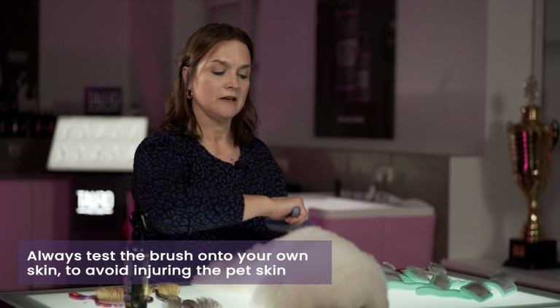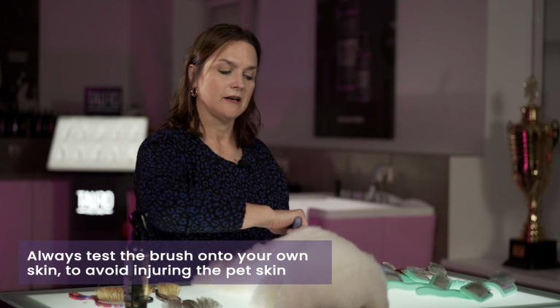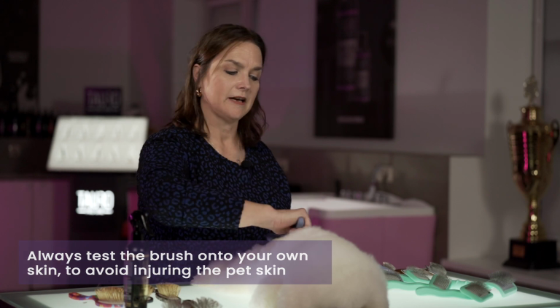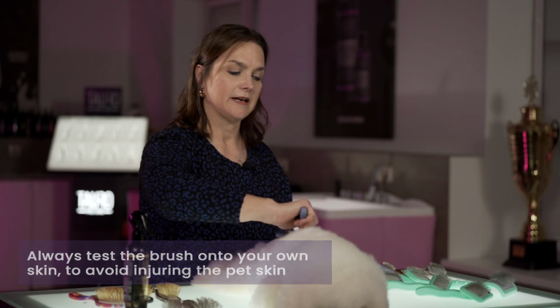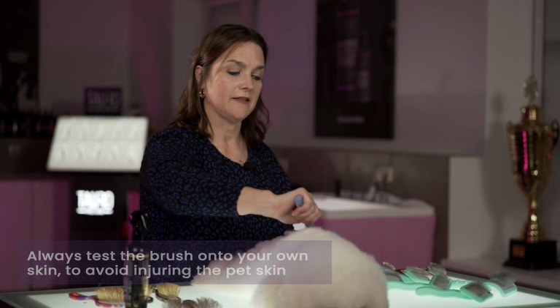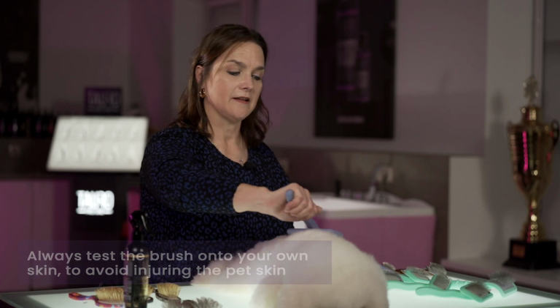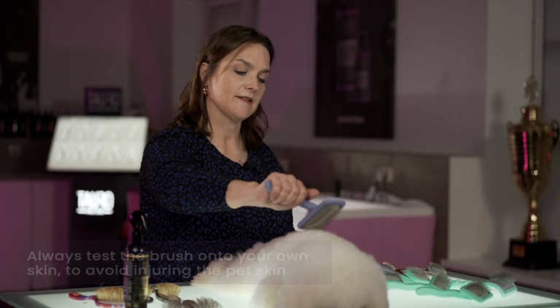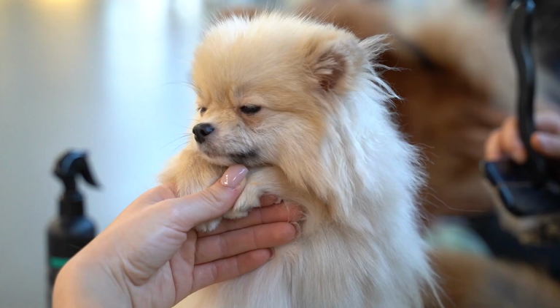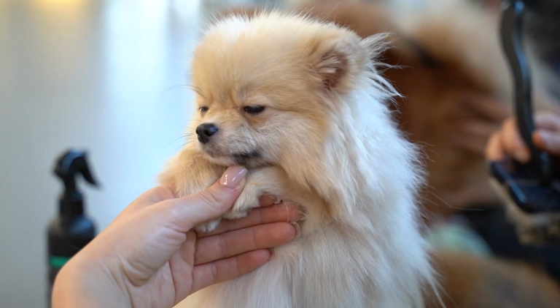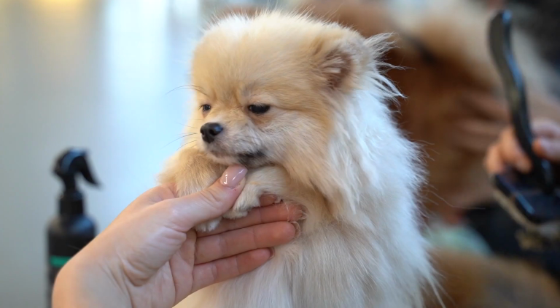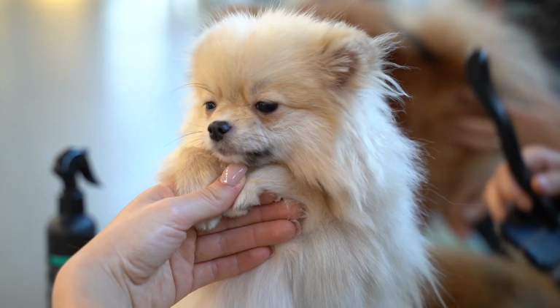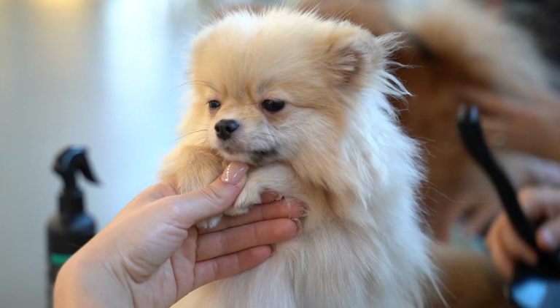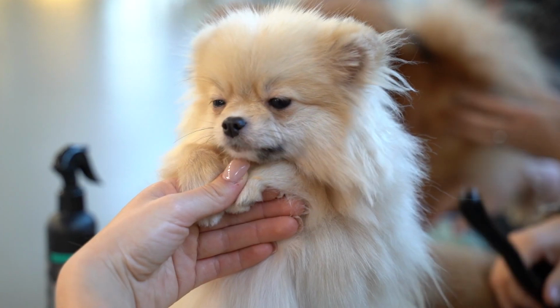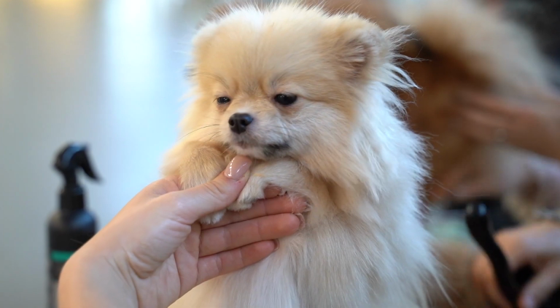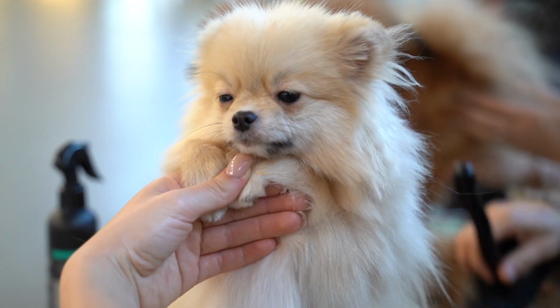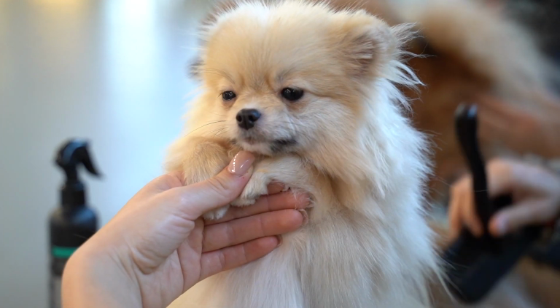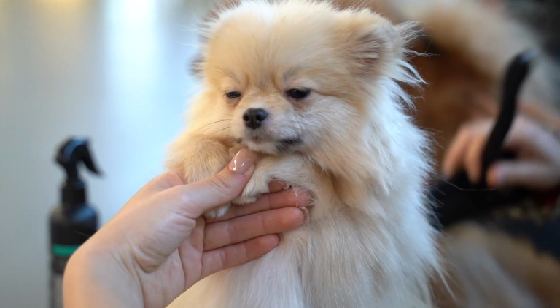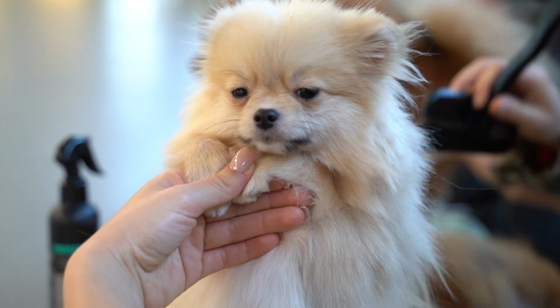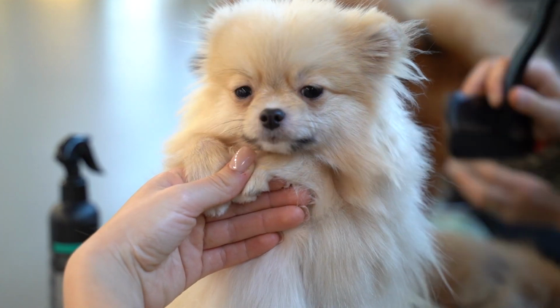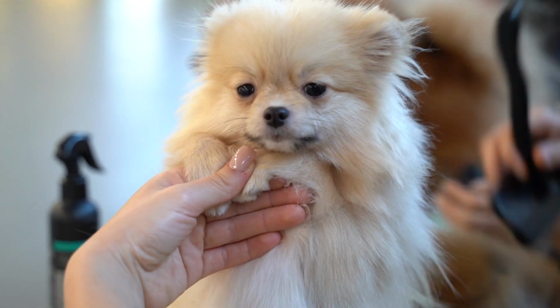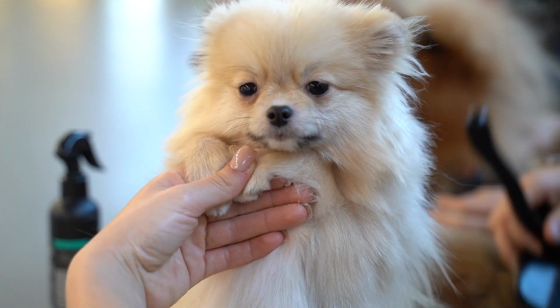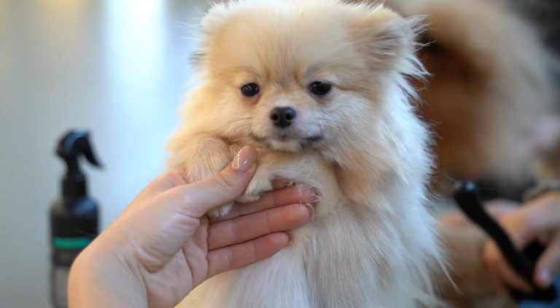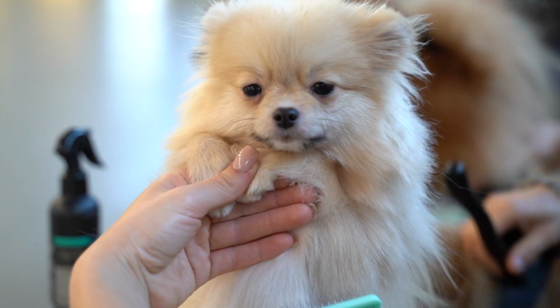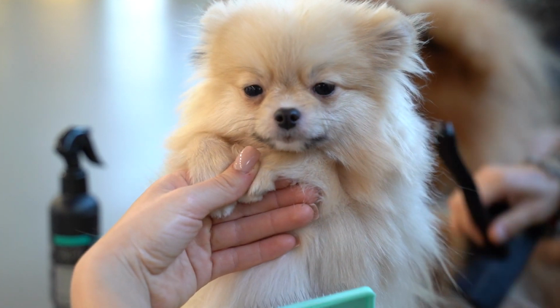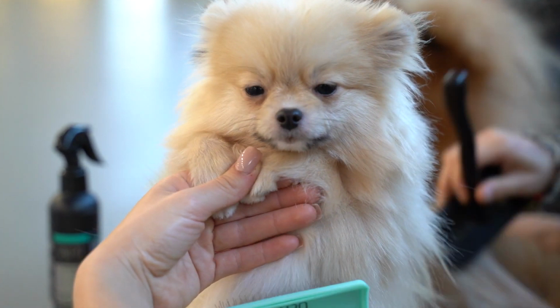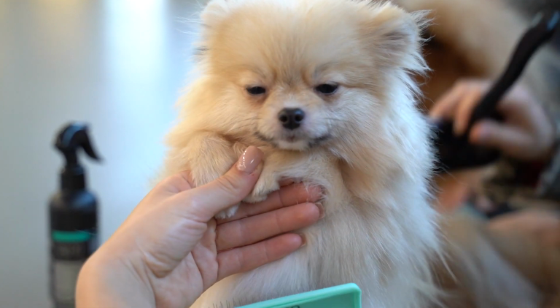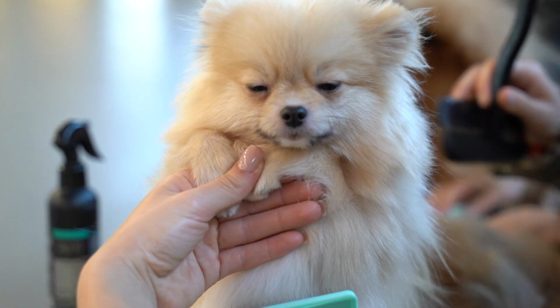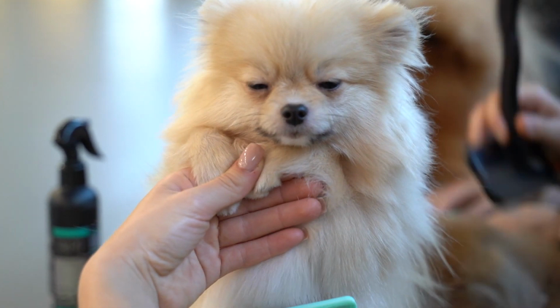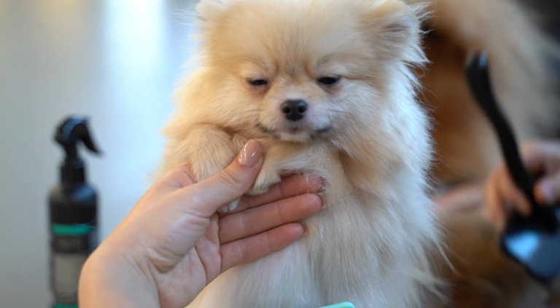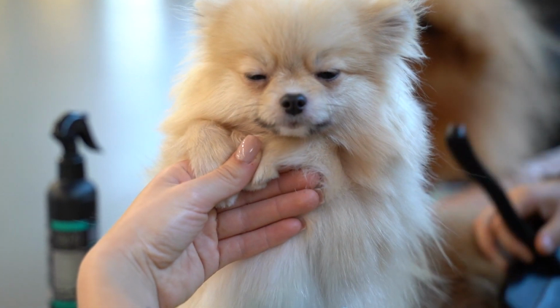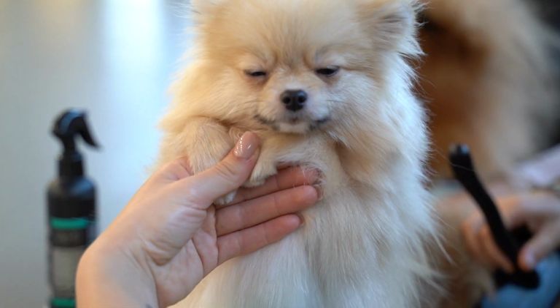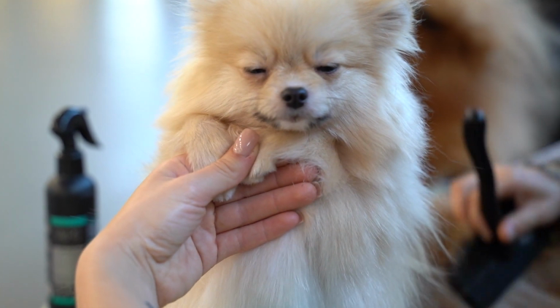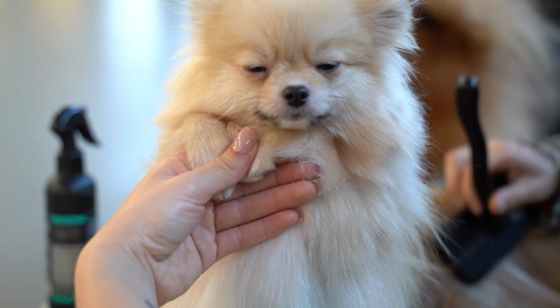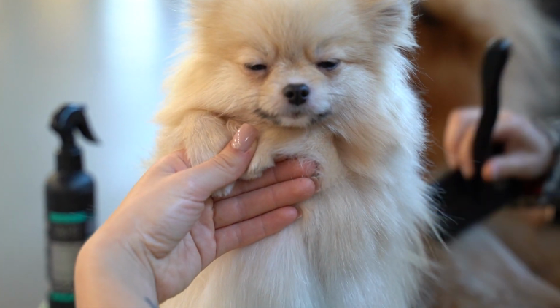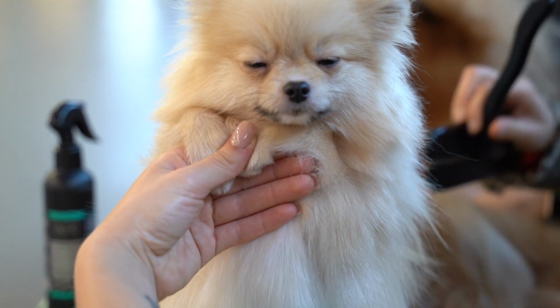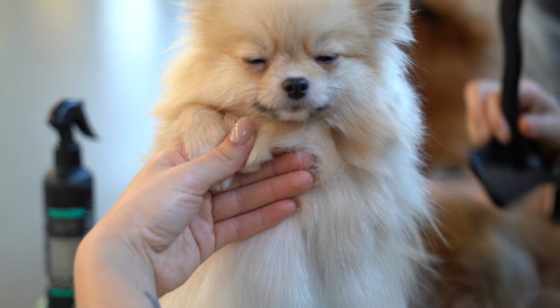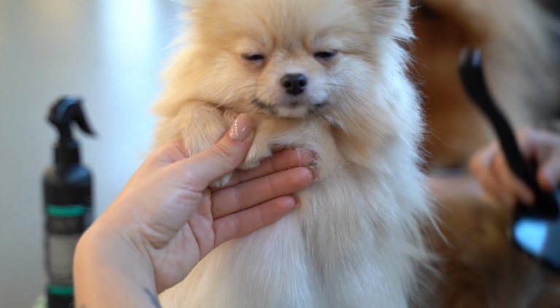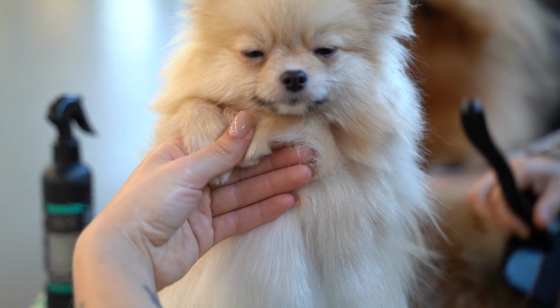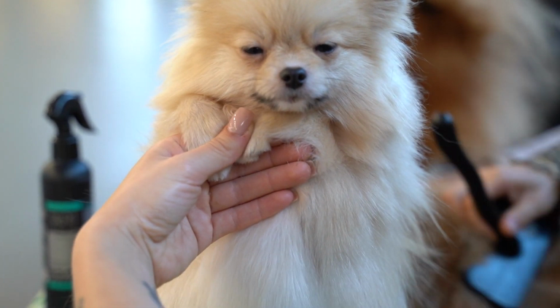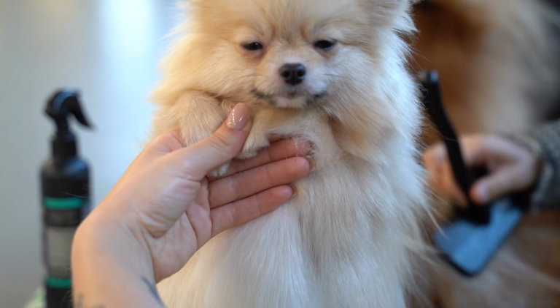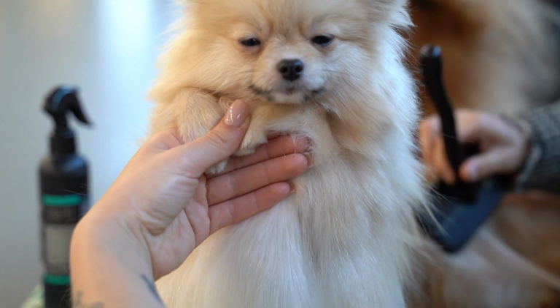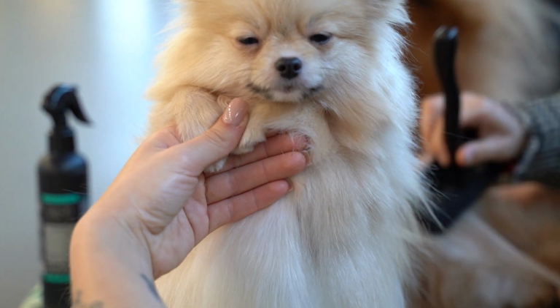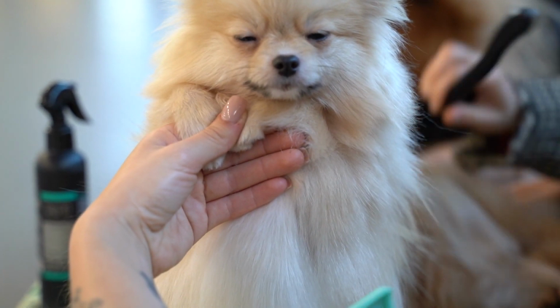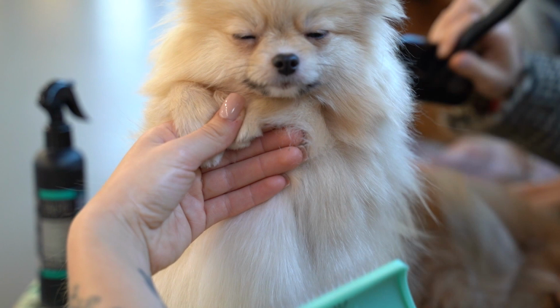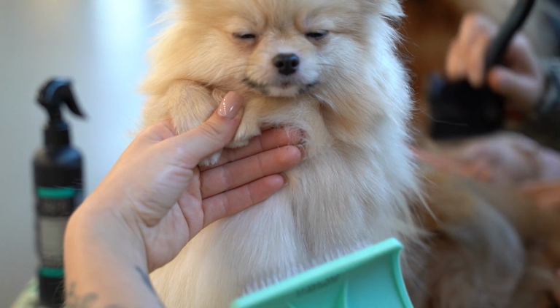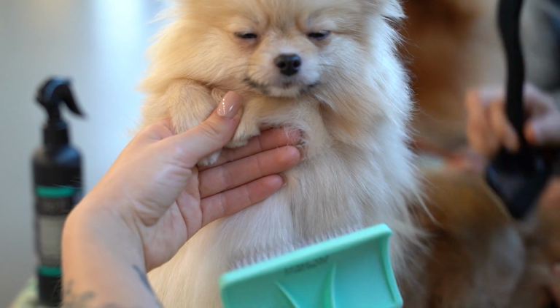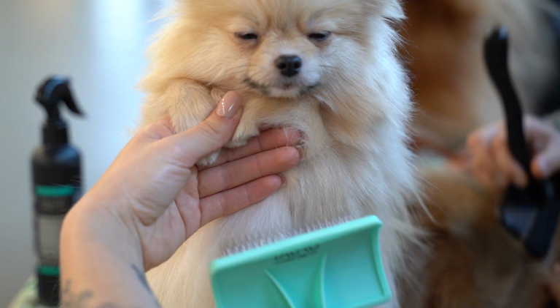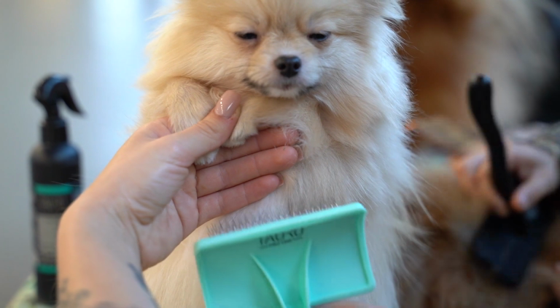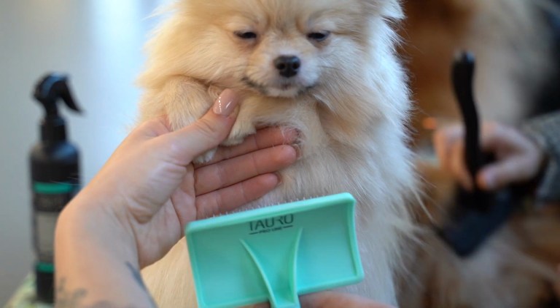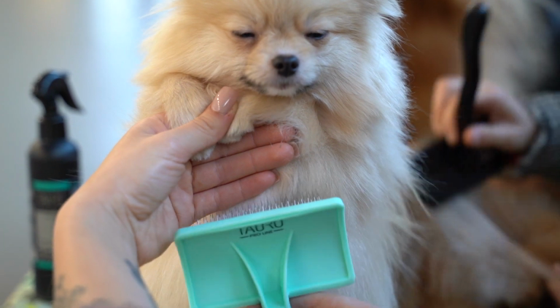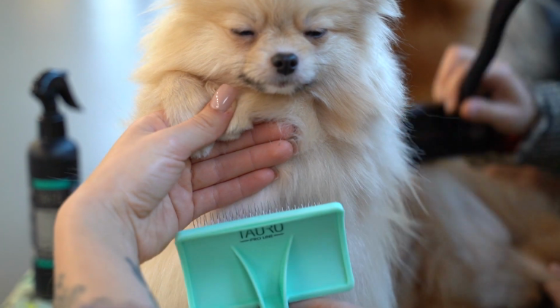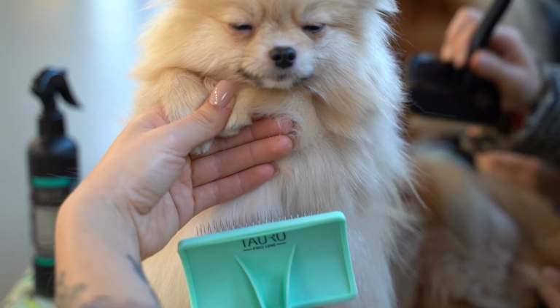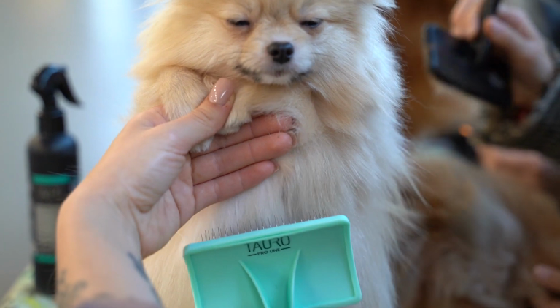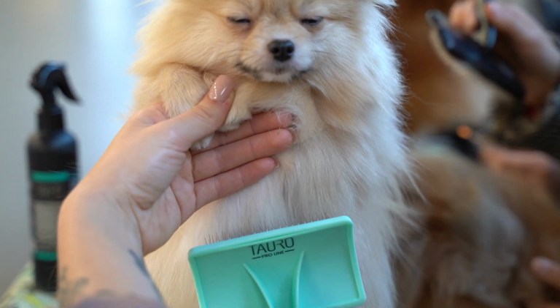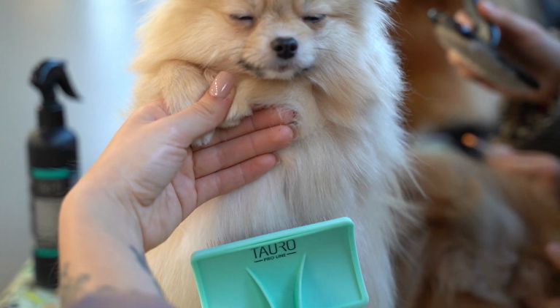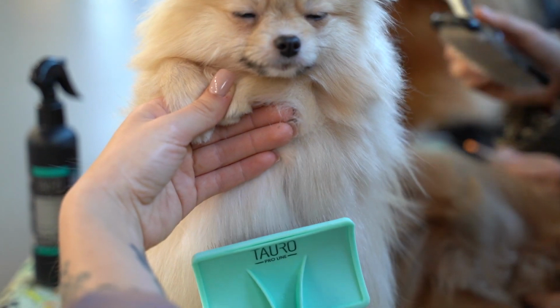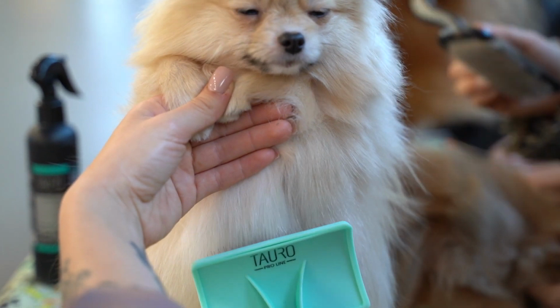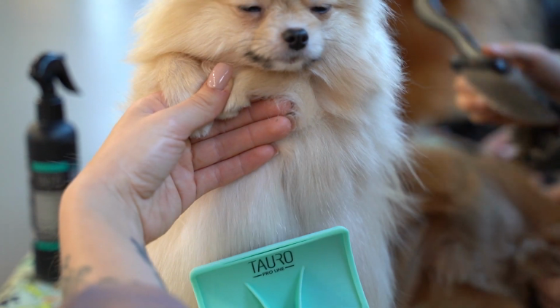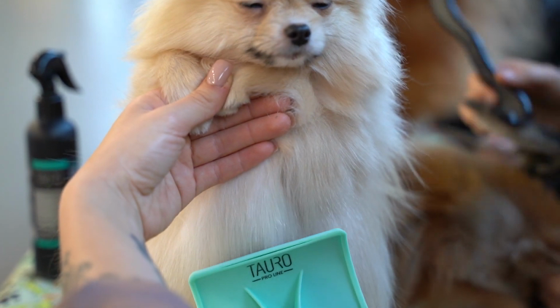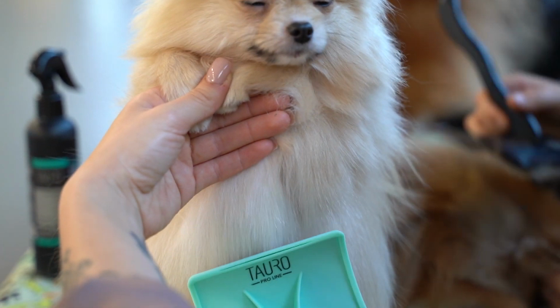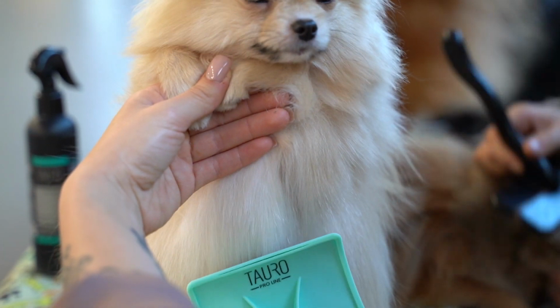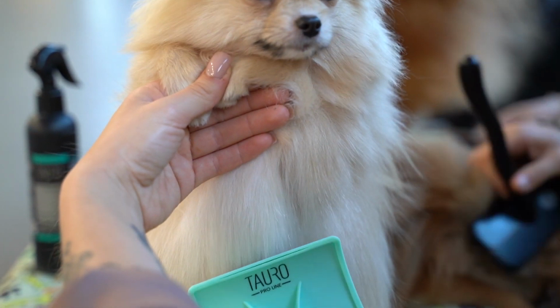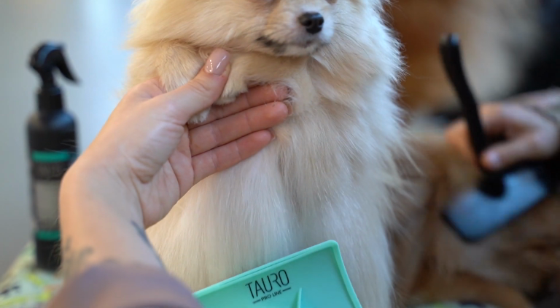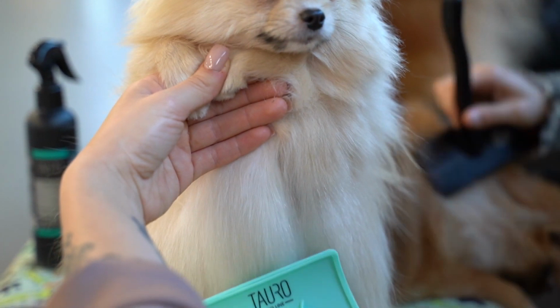This is a great choice to use for curly coated dogs and other breeds for separating and dividing the coat and lifting it off the skin.